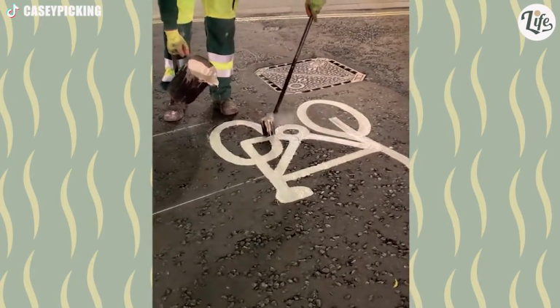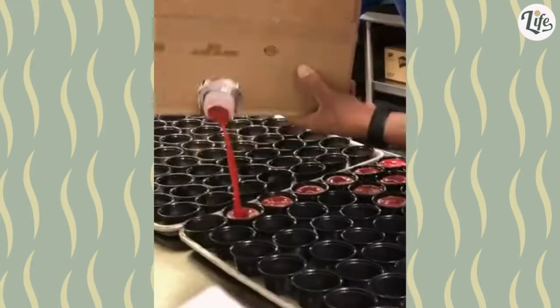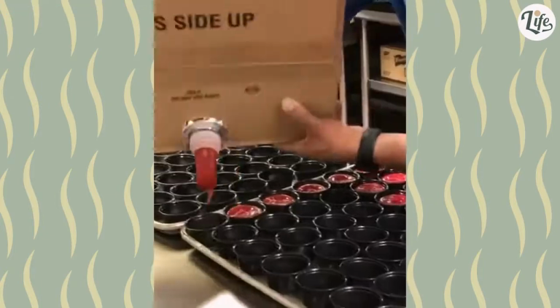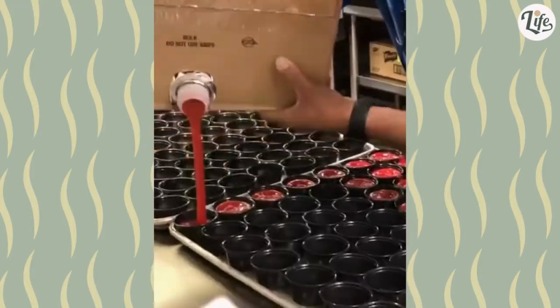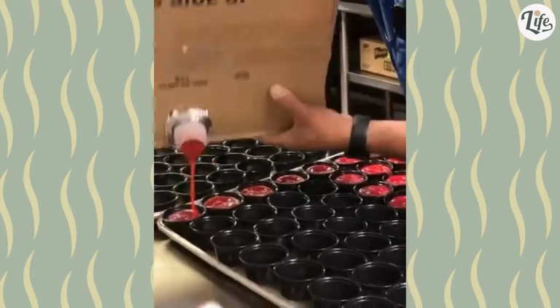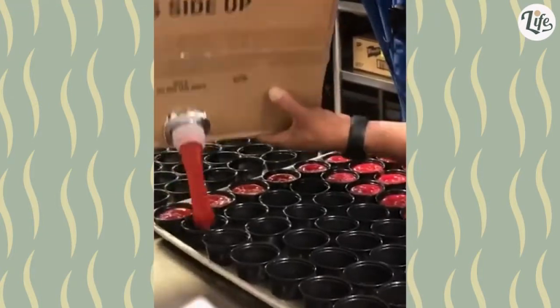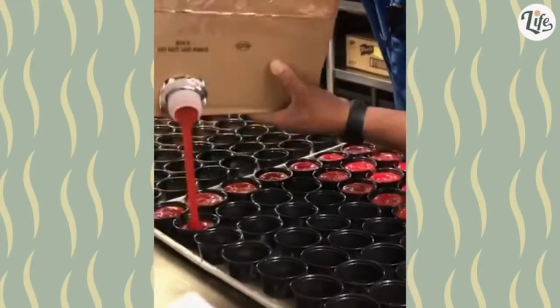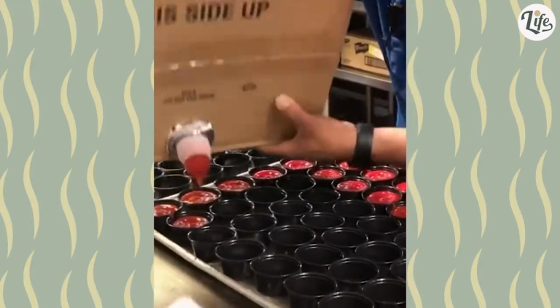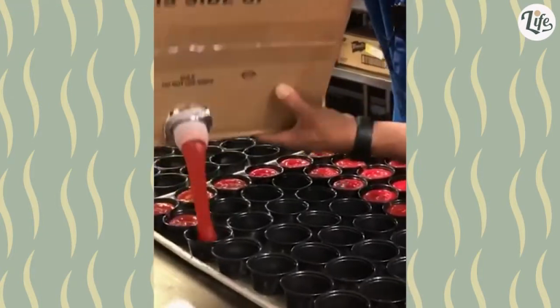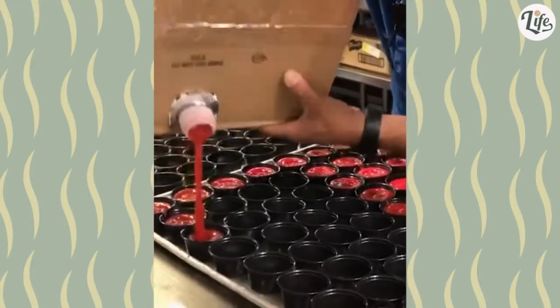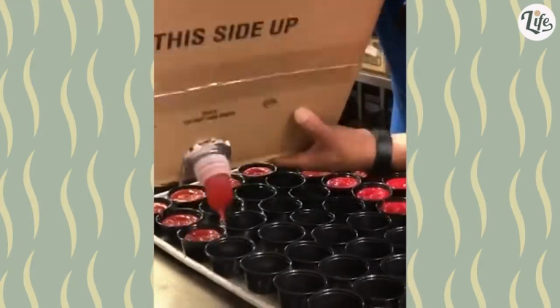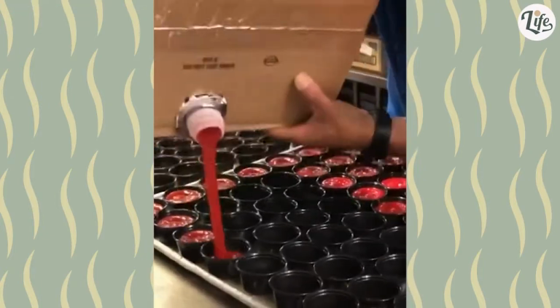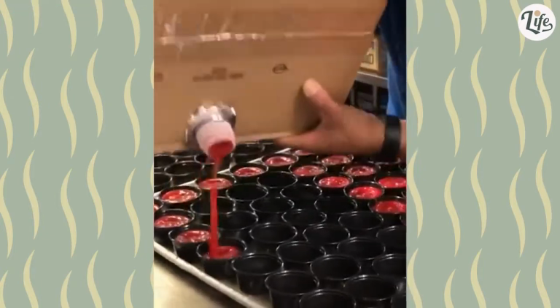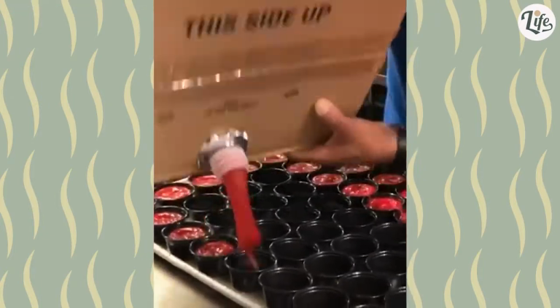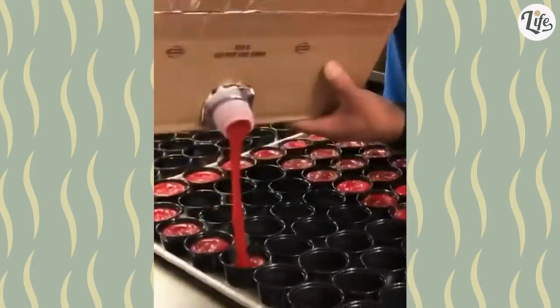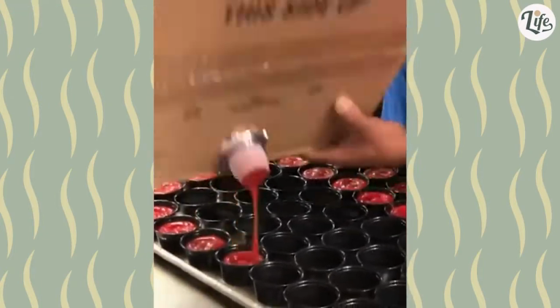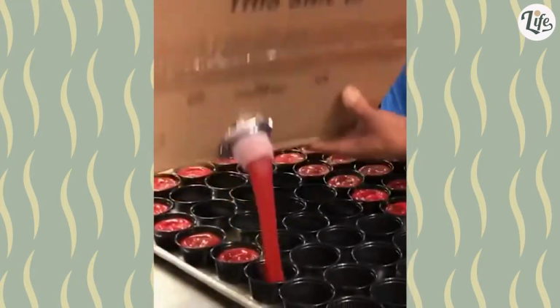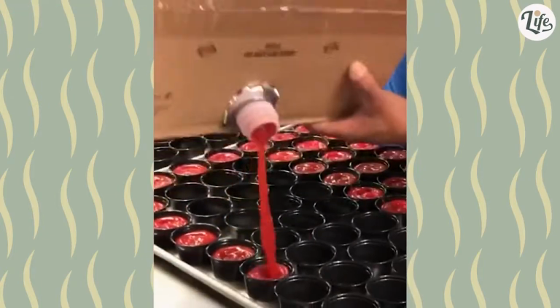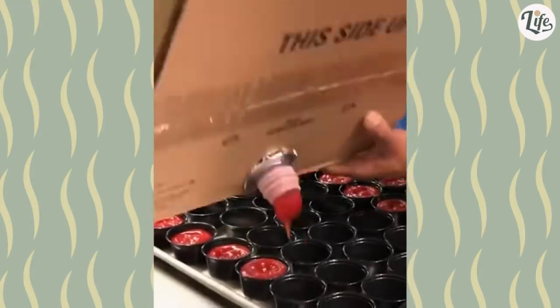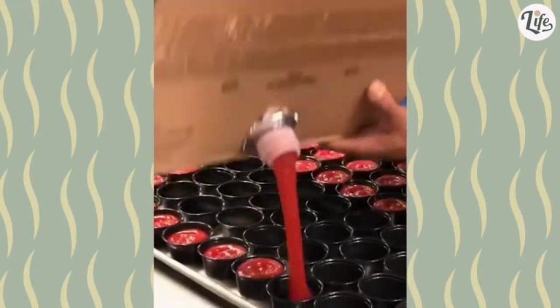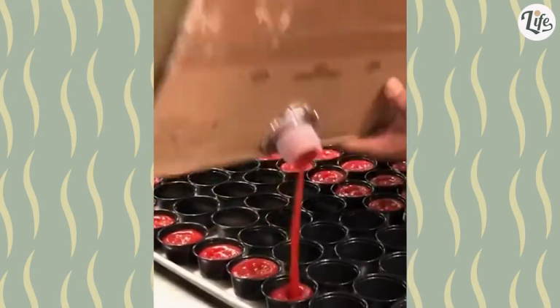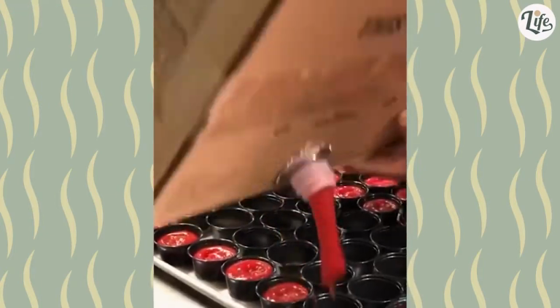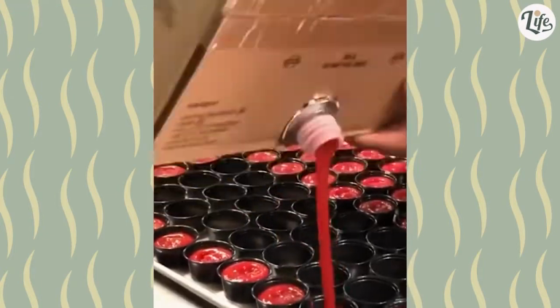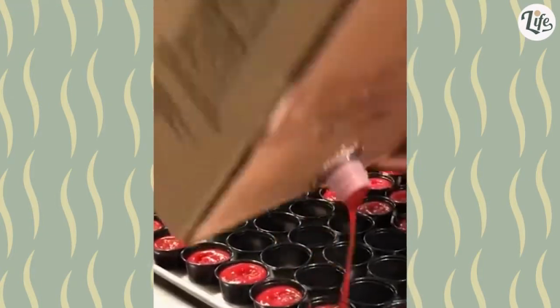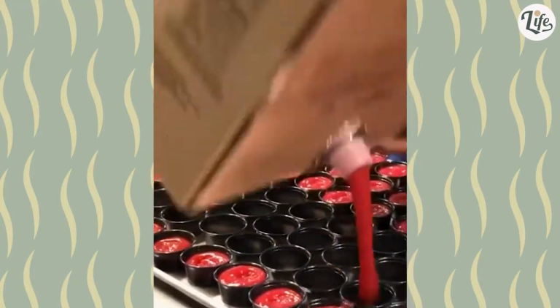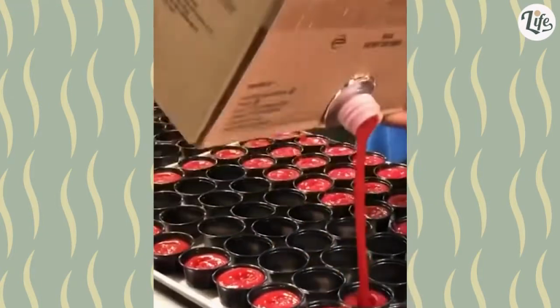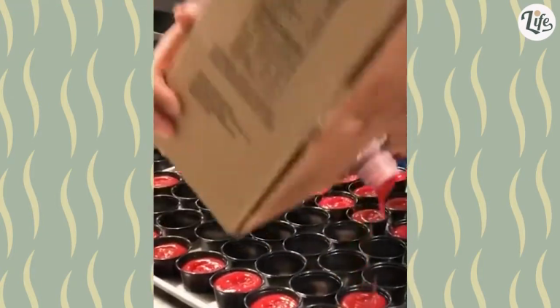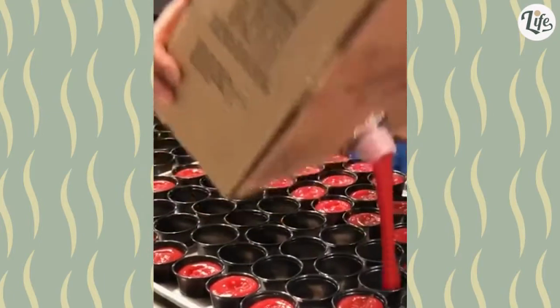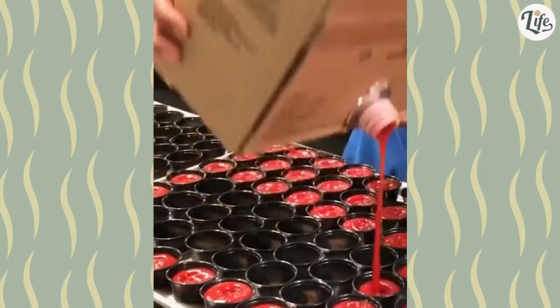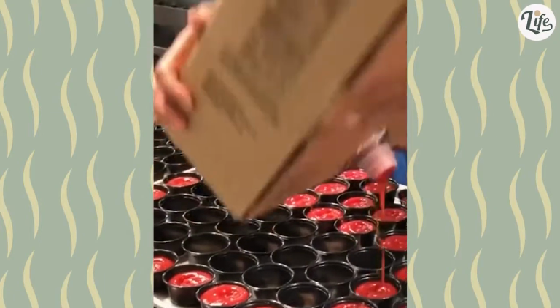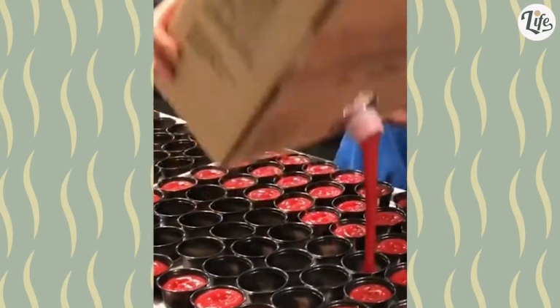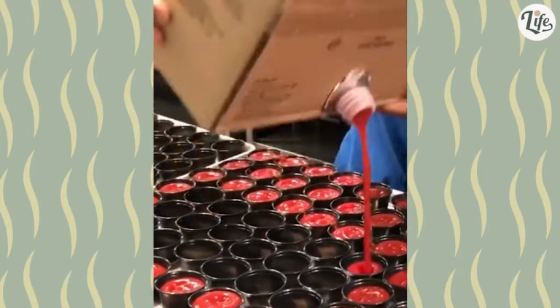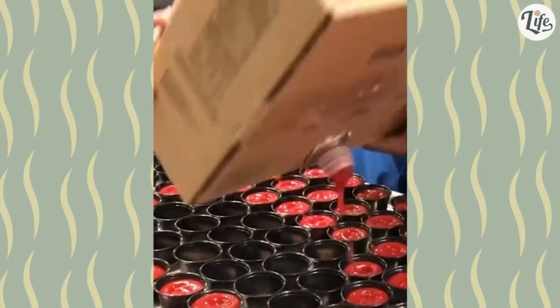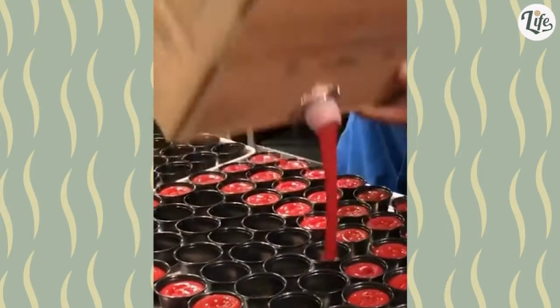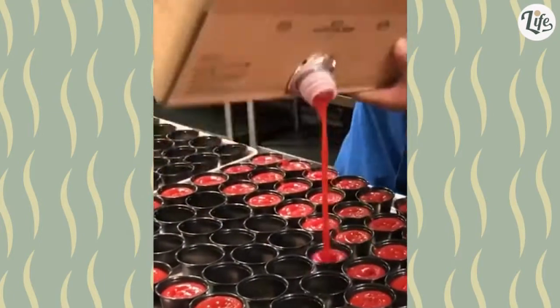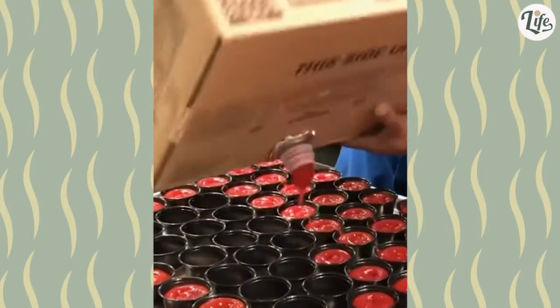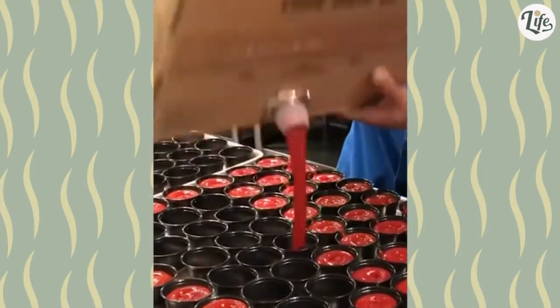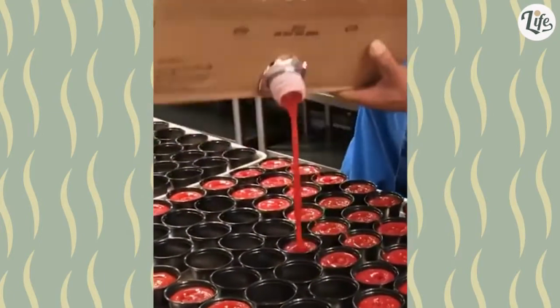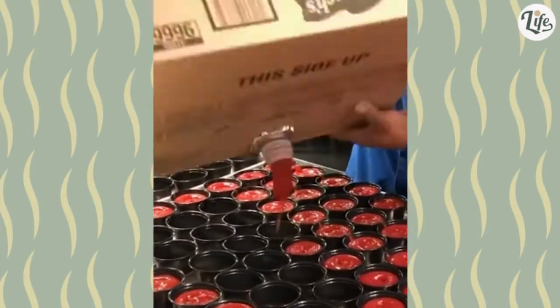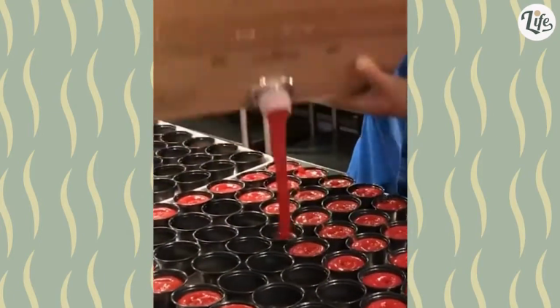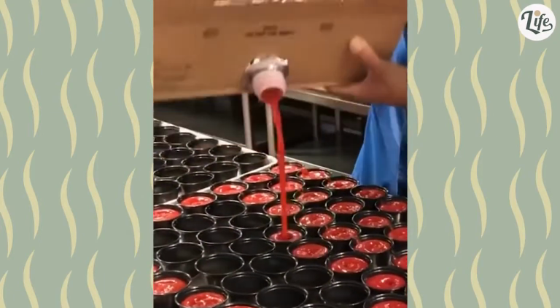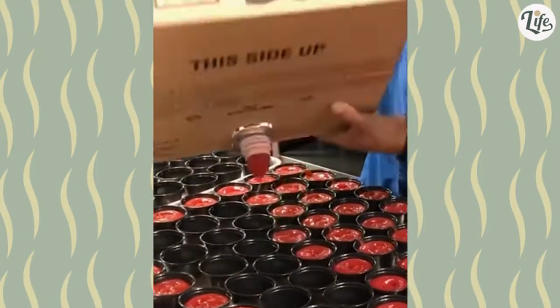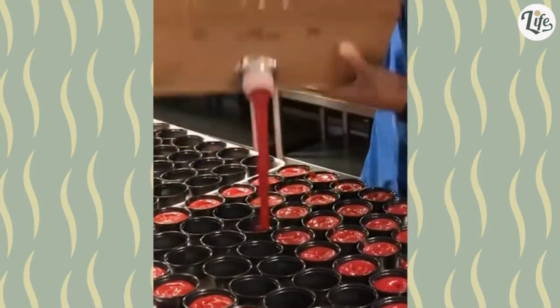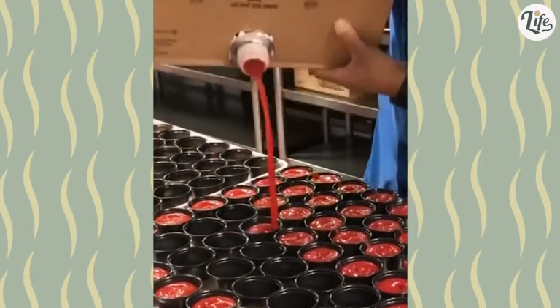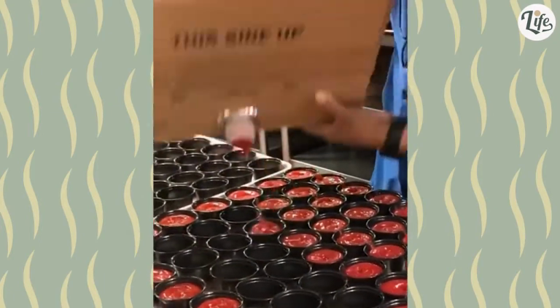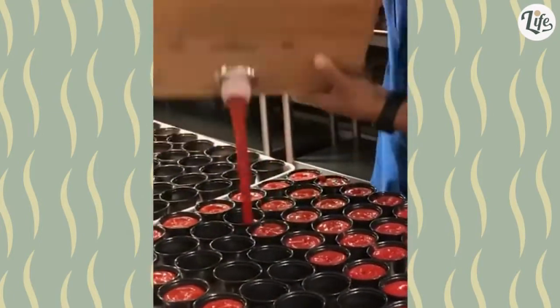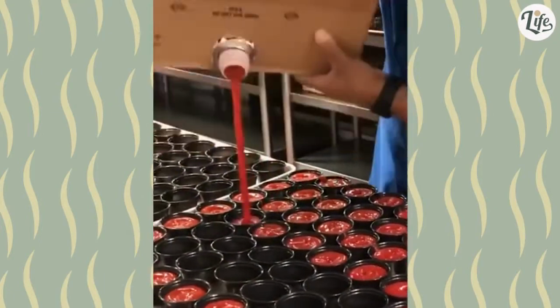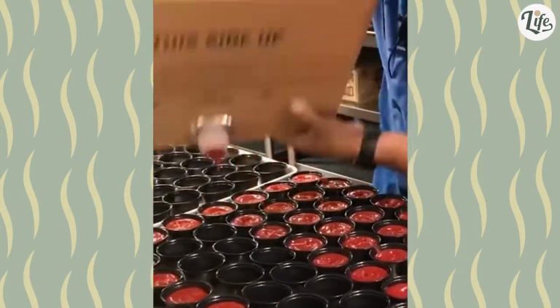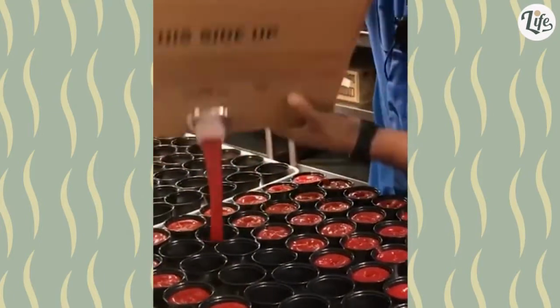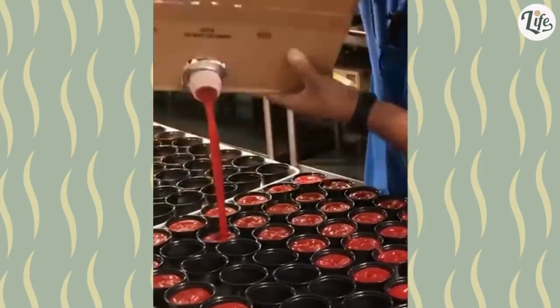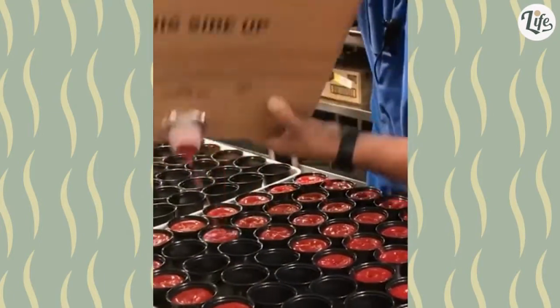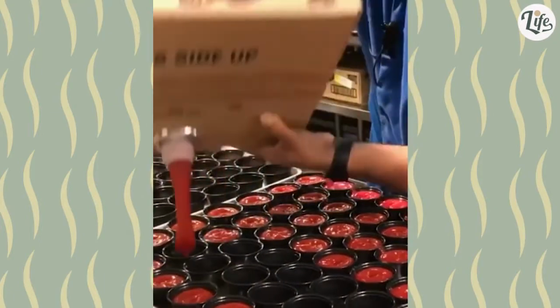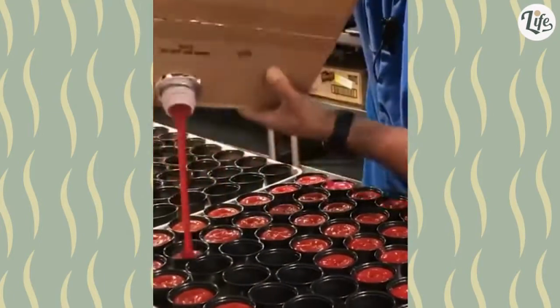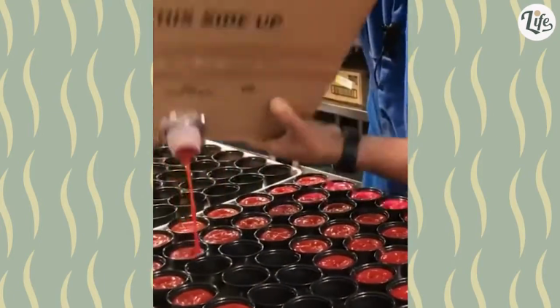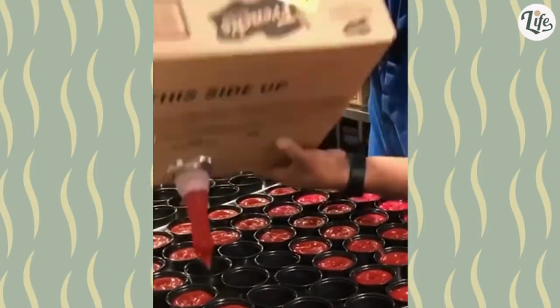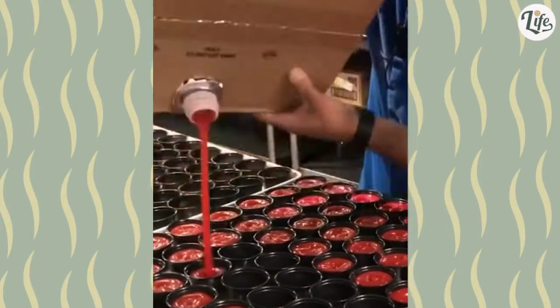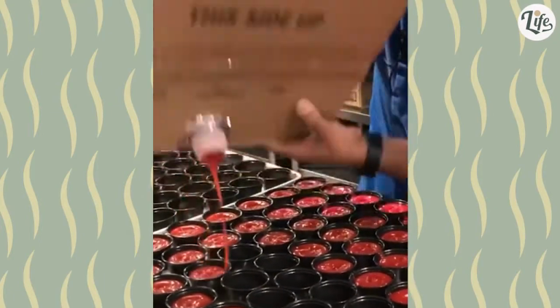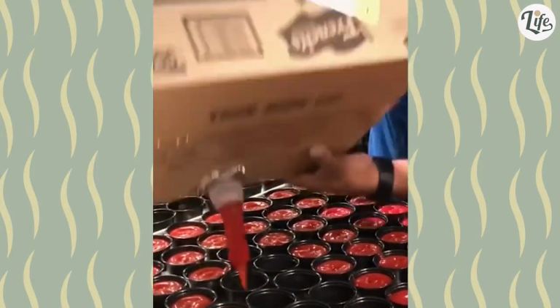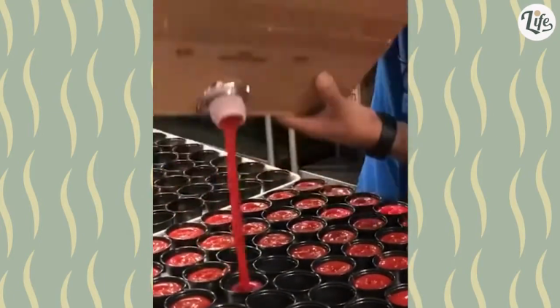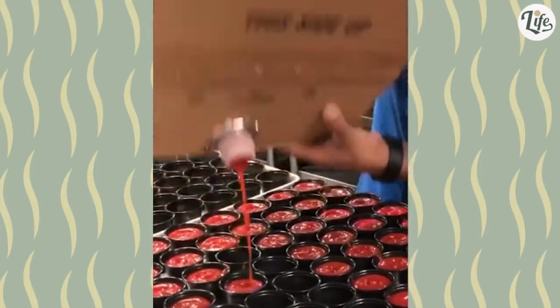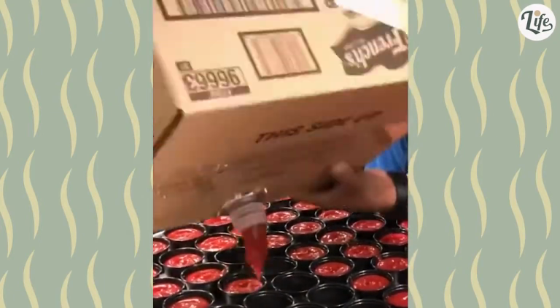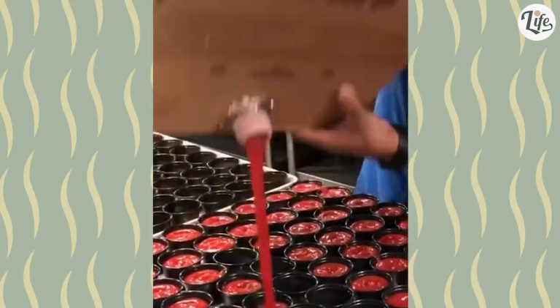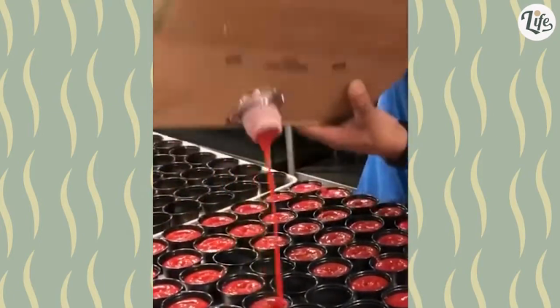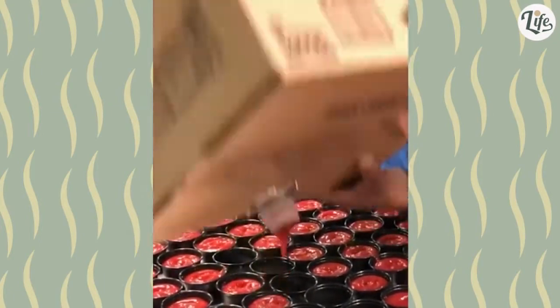It's ketchup, conveniently poured into mini cups so we can dip our fries in them. Nice — equally portioned and not a drop wasted.